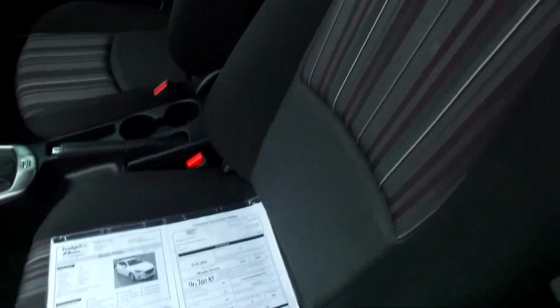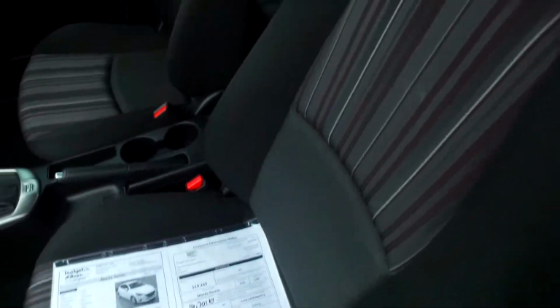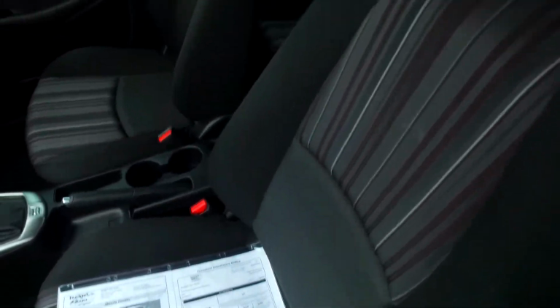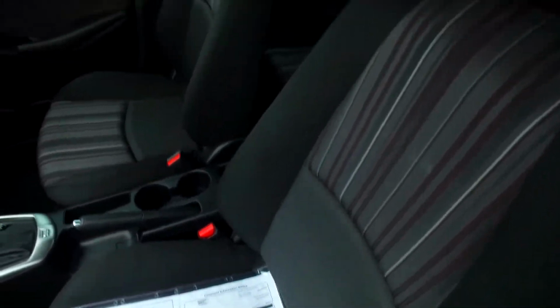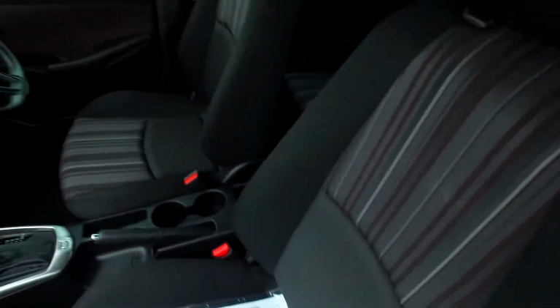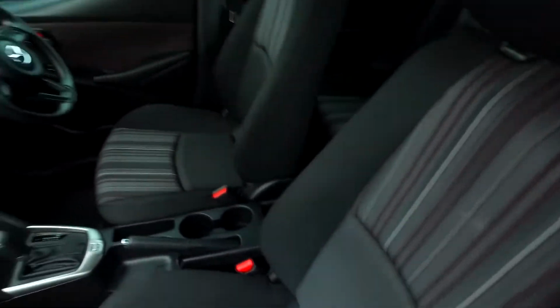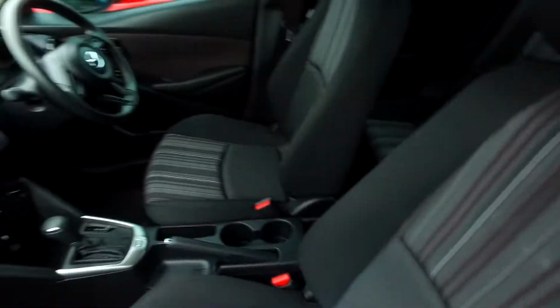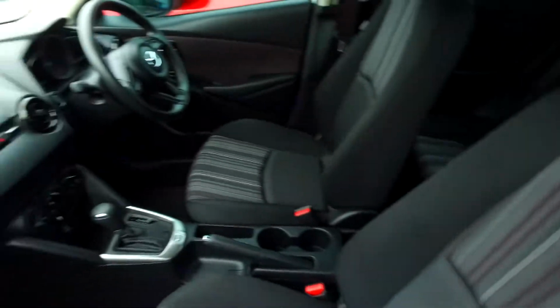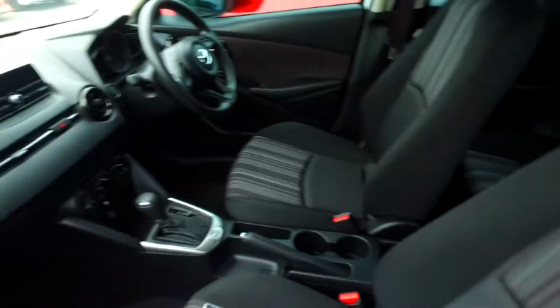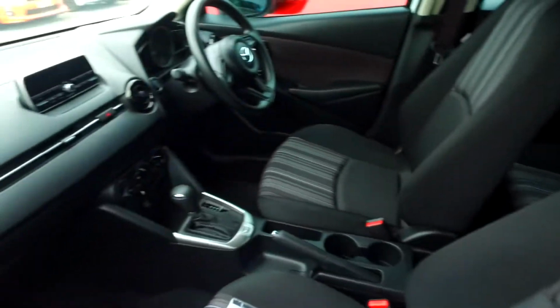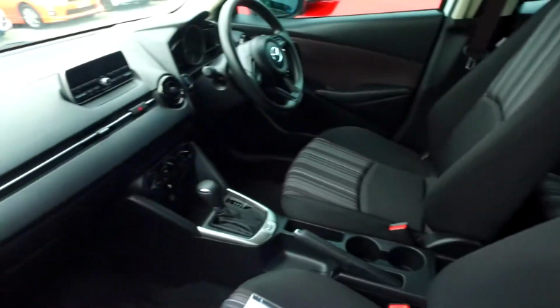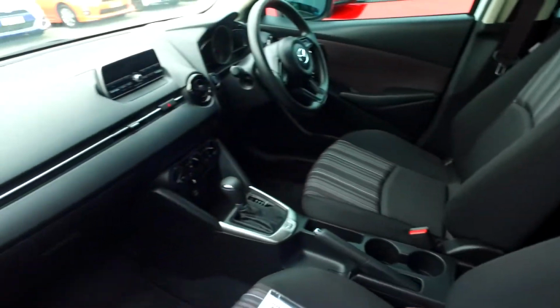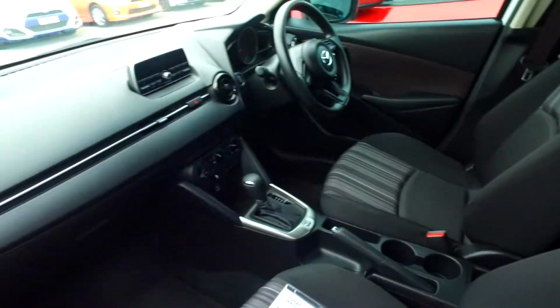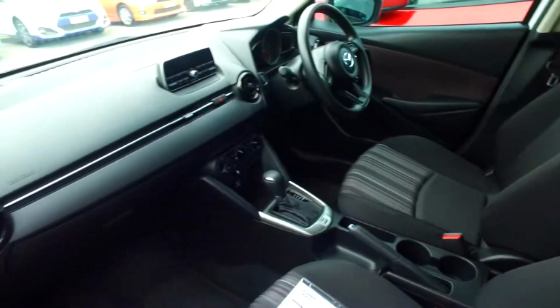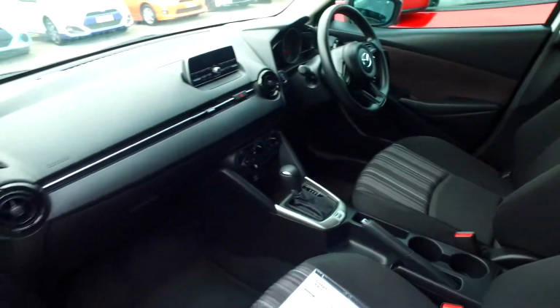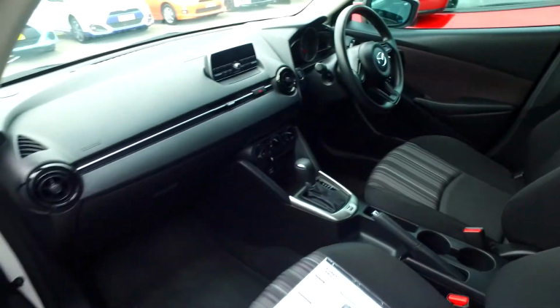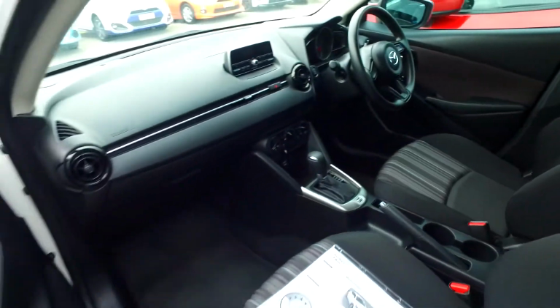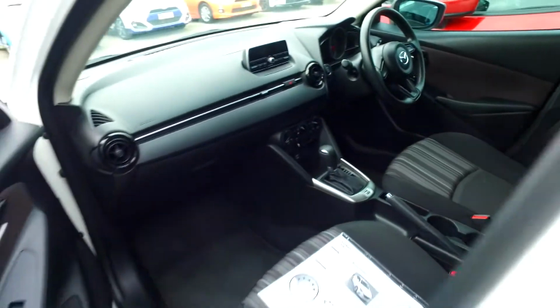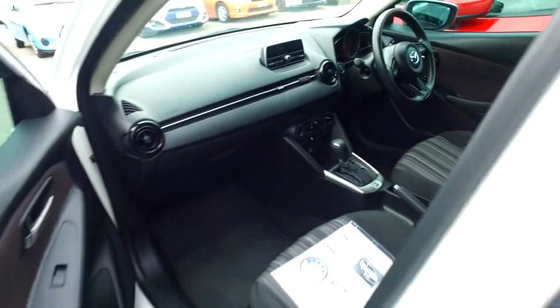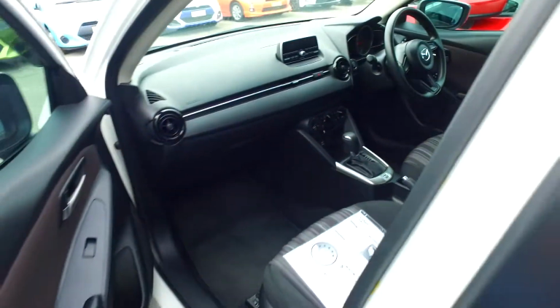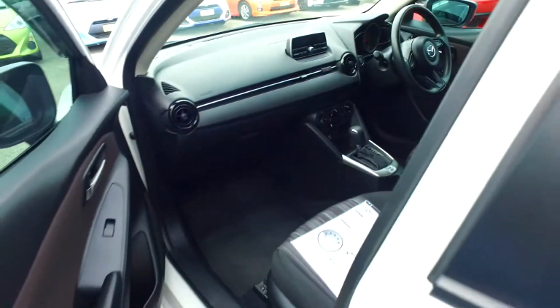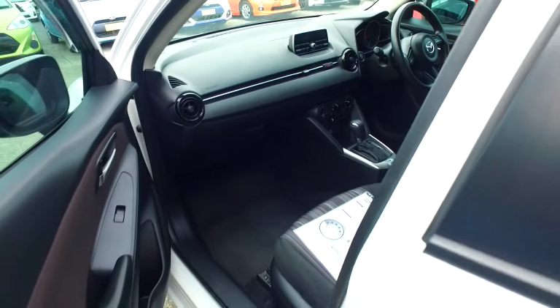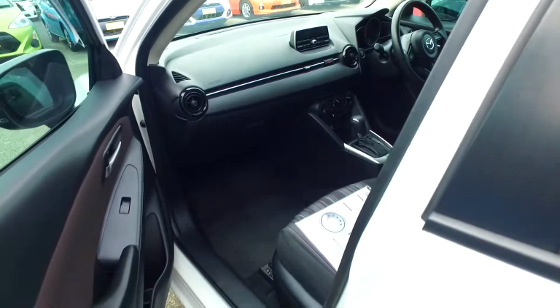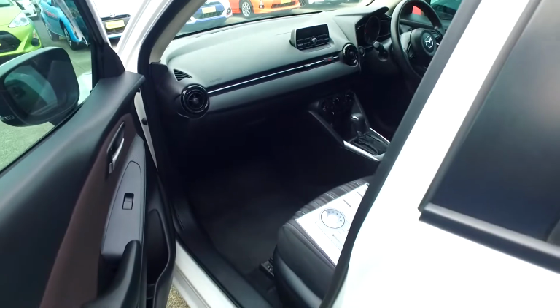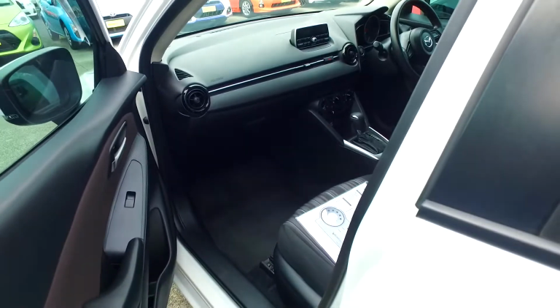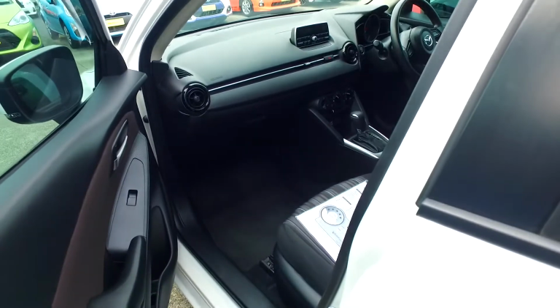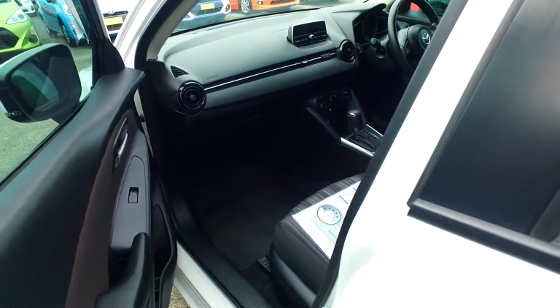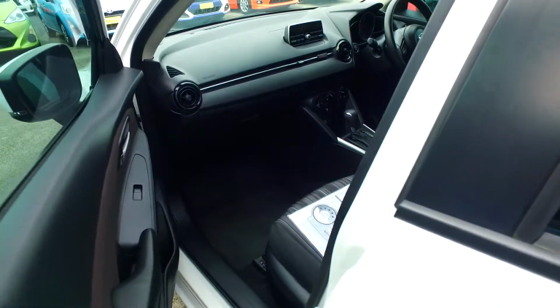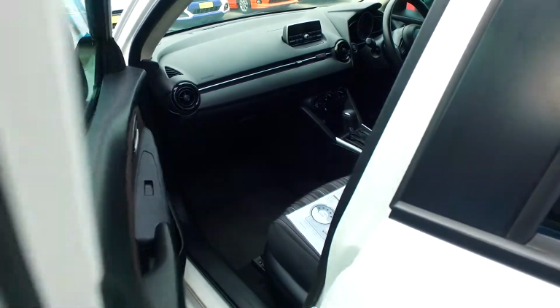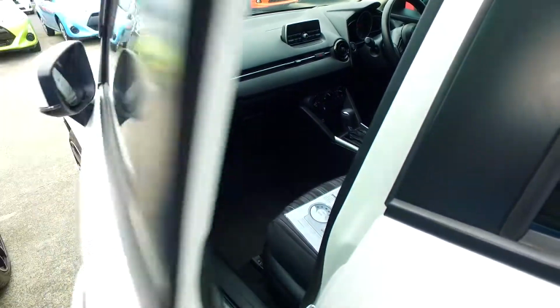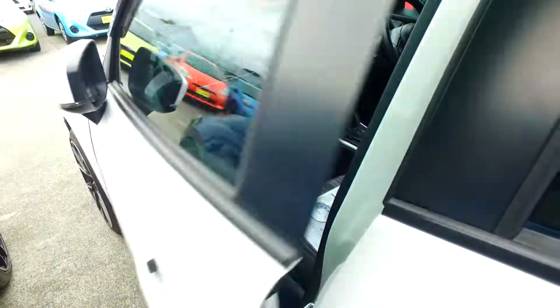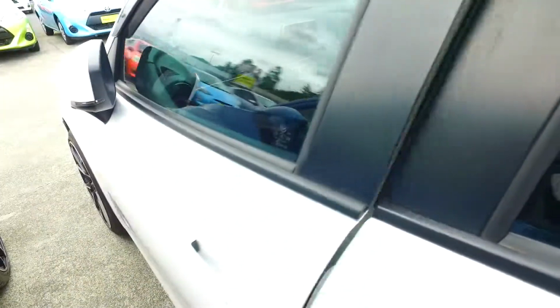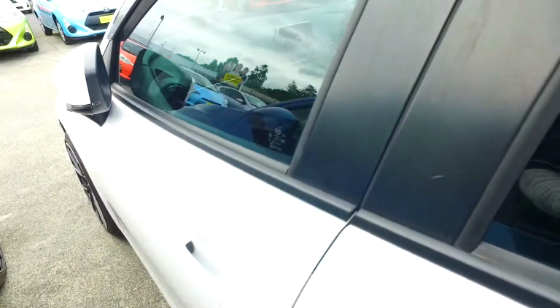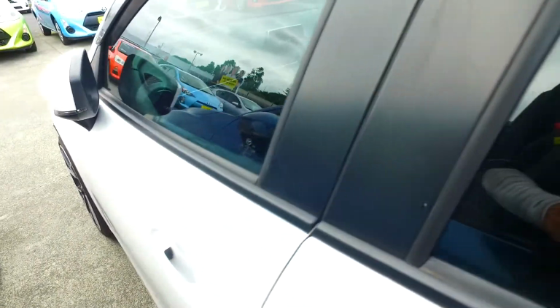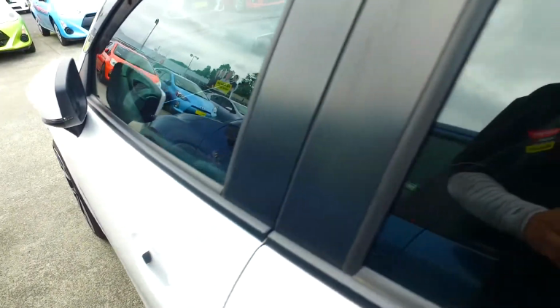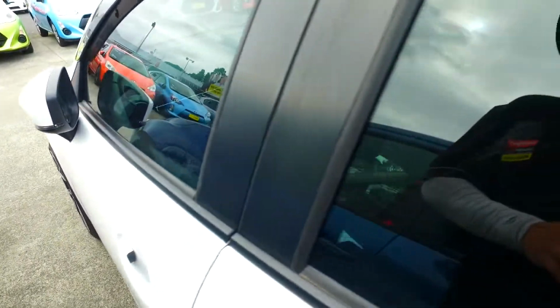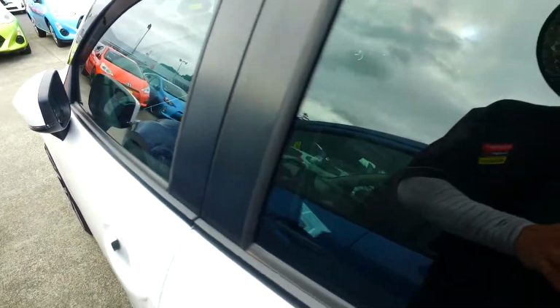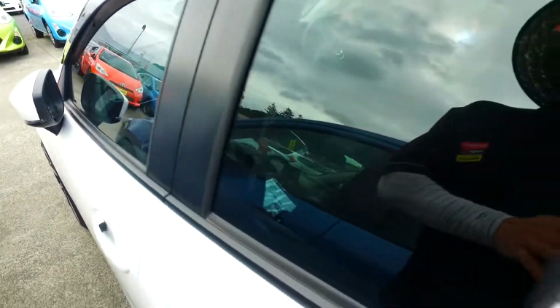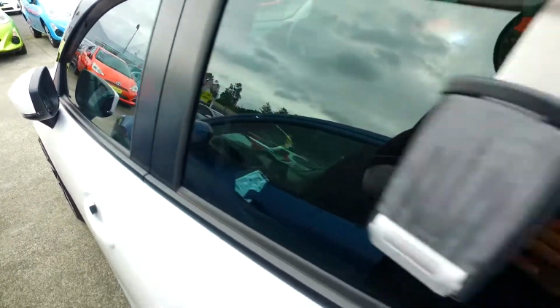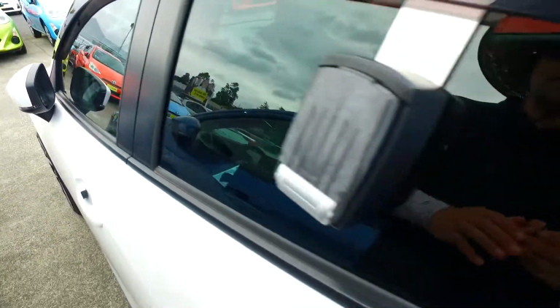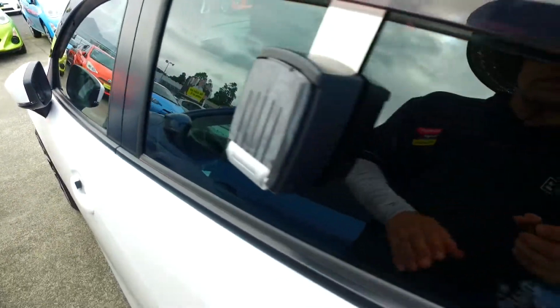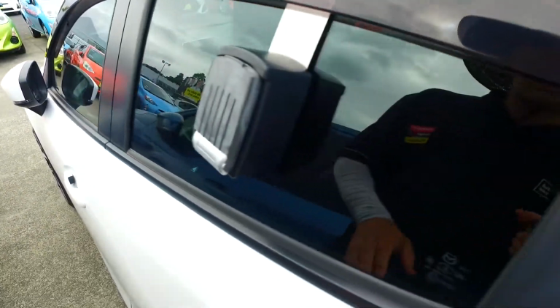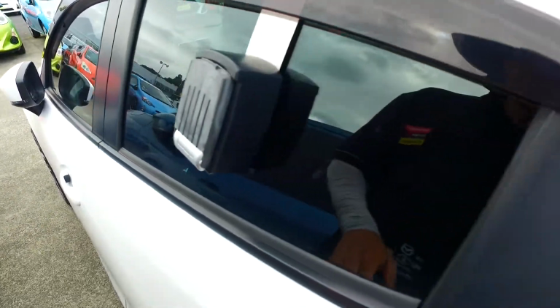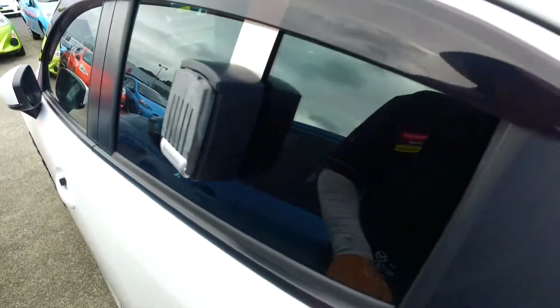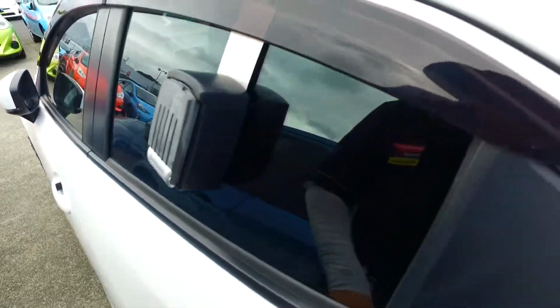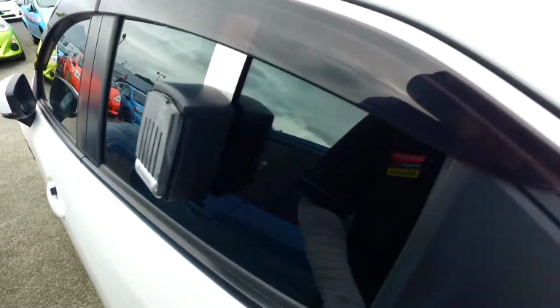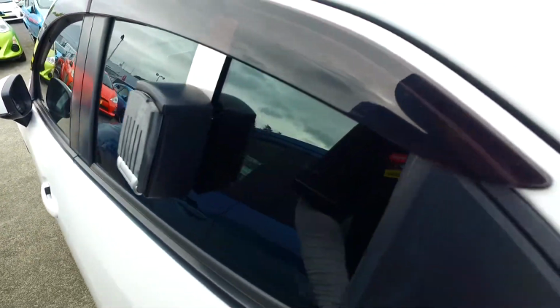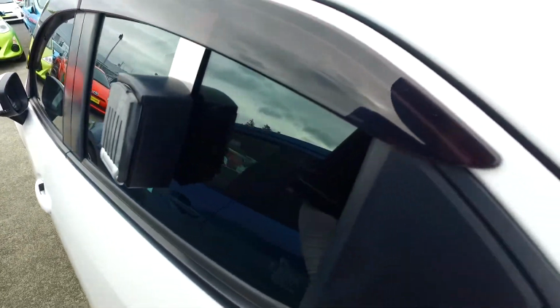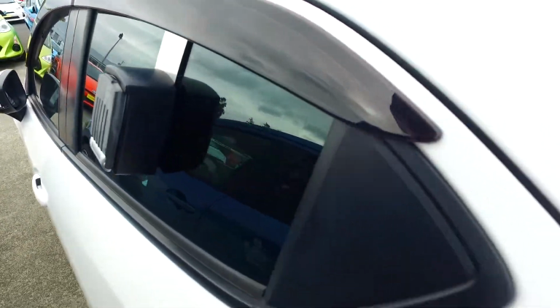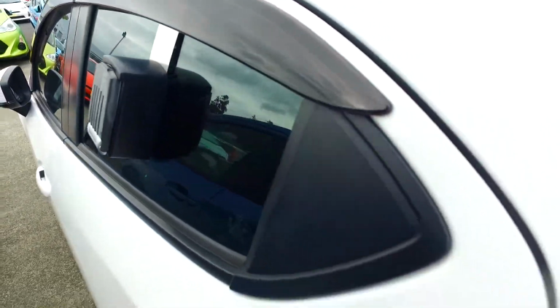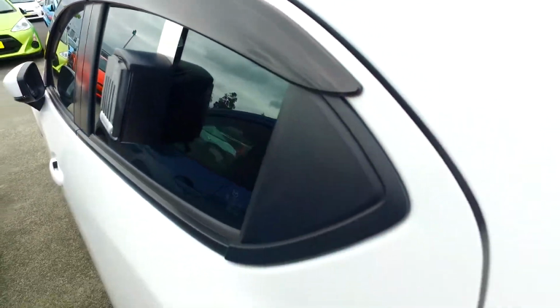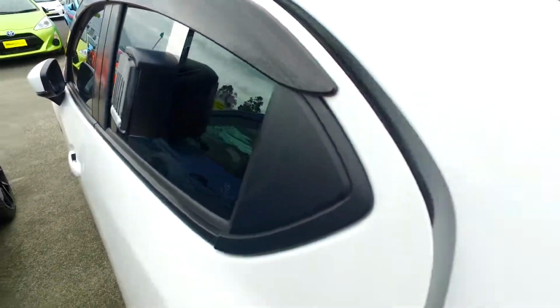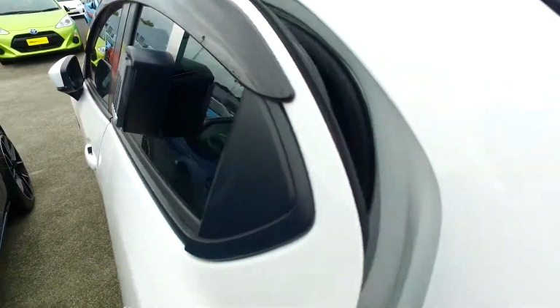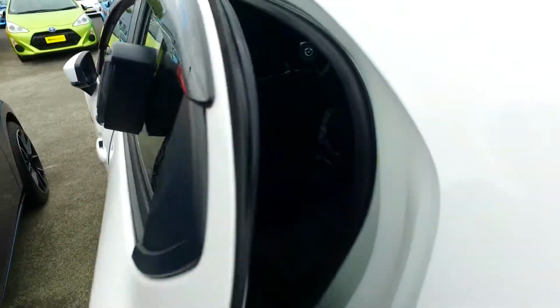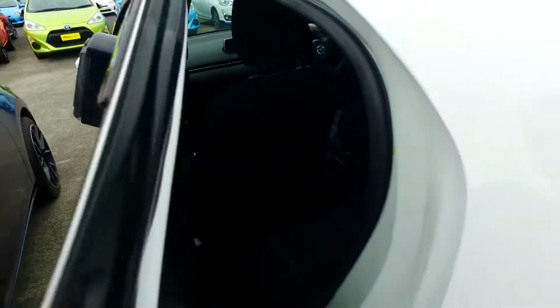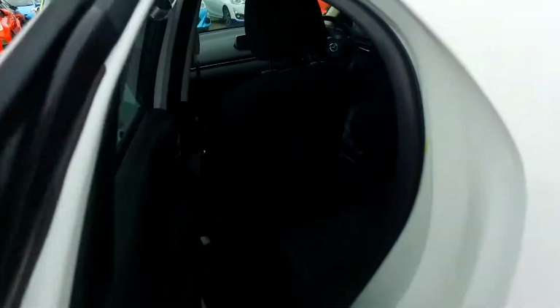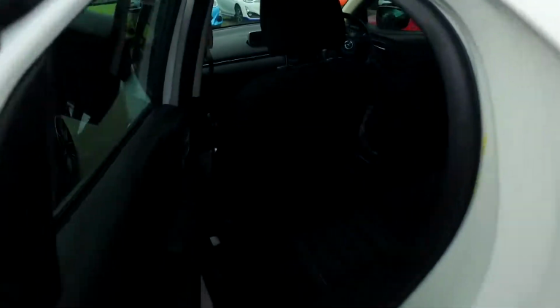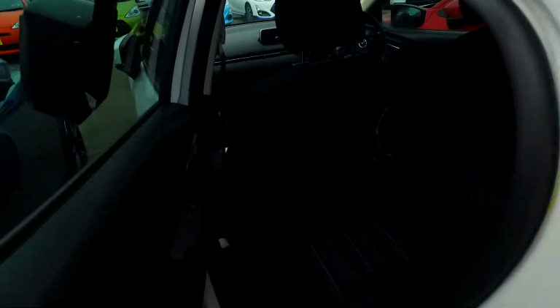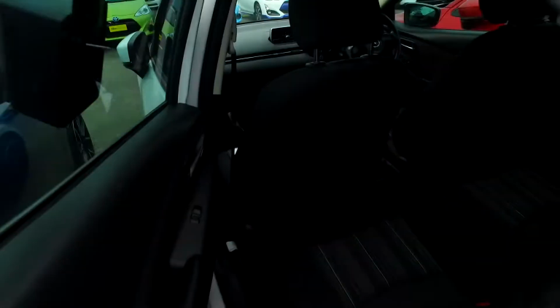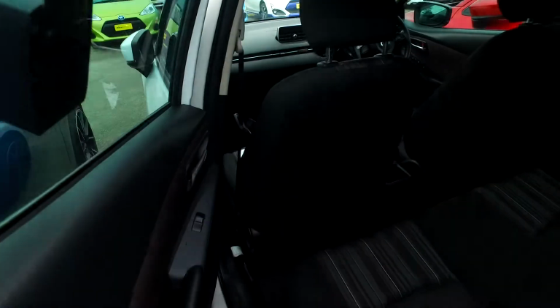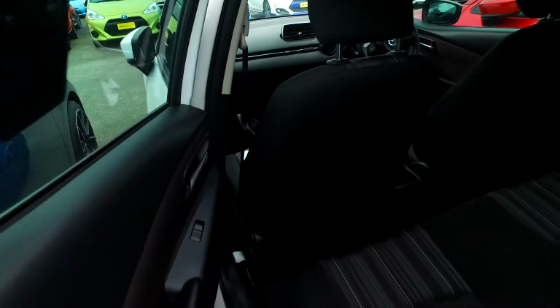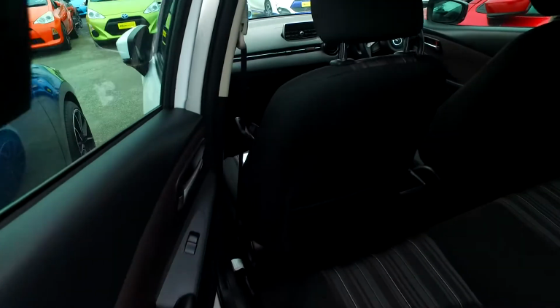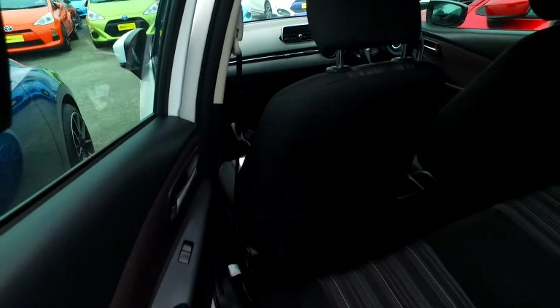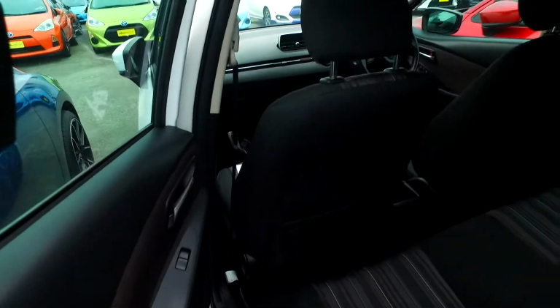Nice dark interior as well. We've been selling cars for 37 years and we do sell over a couple hundred cars each and every single month.